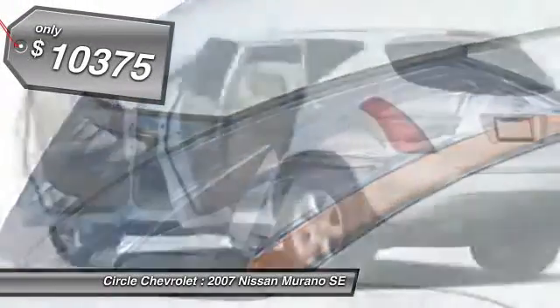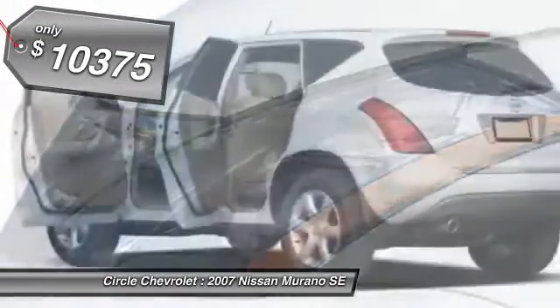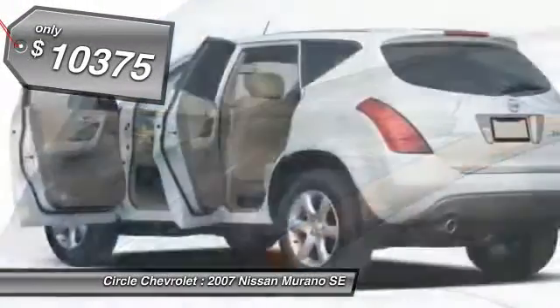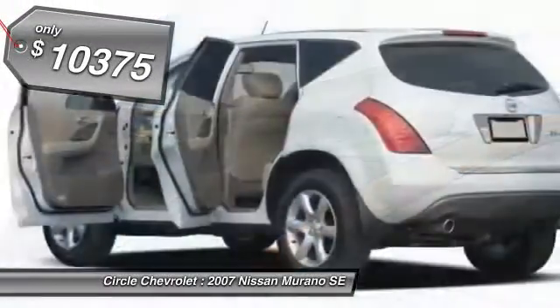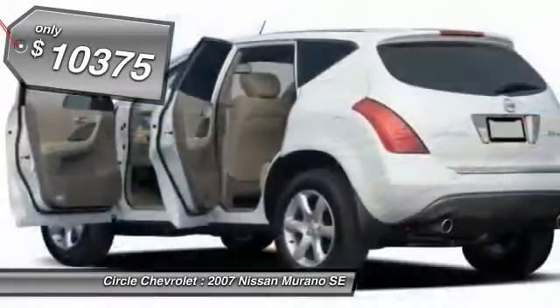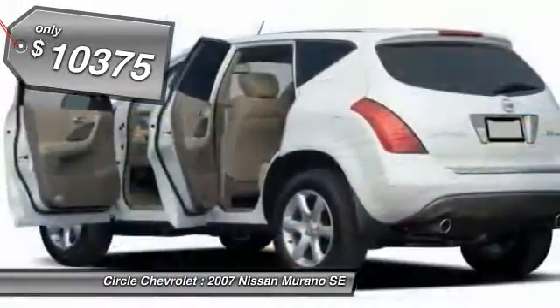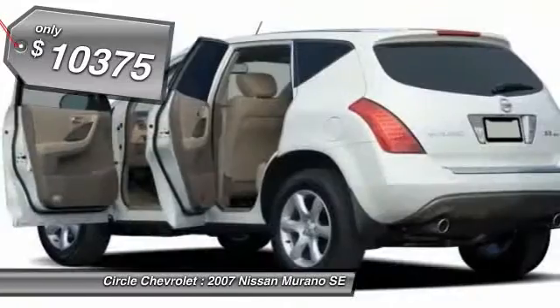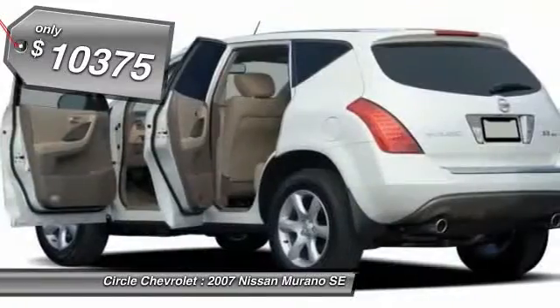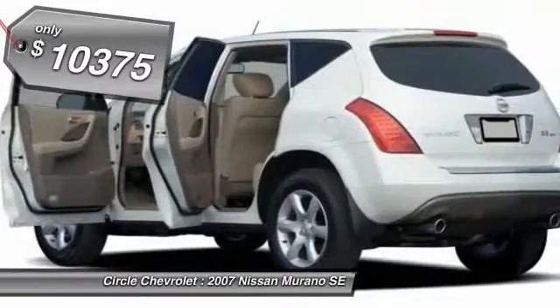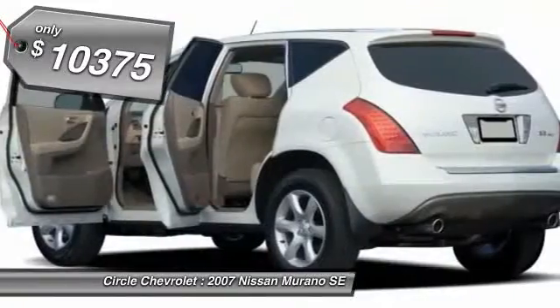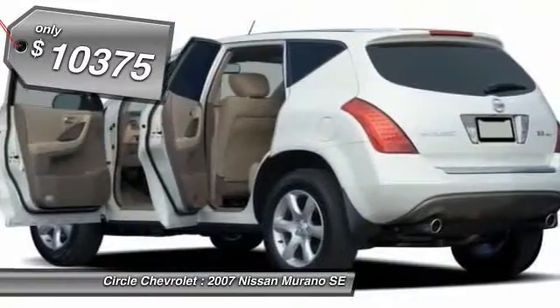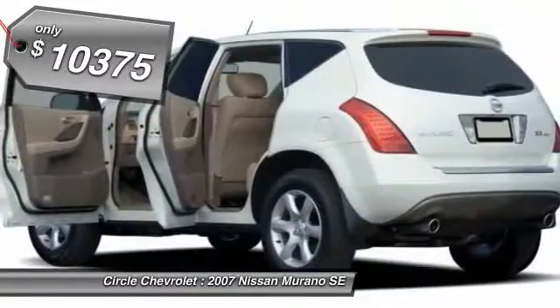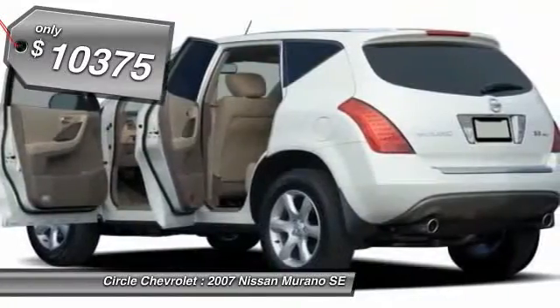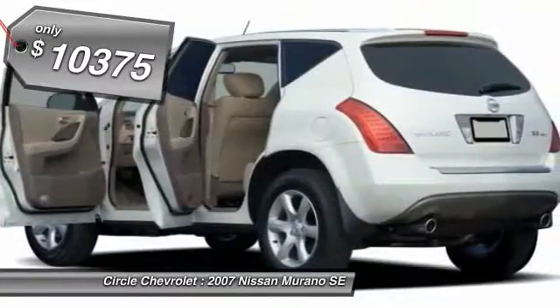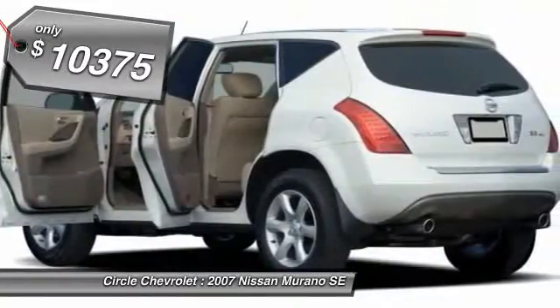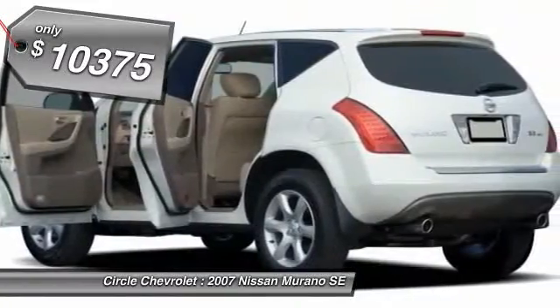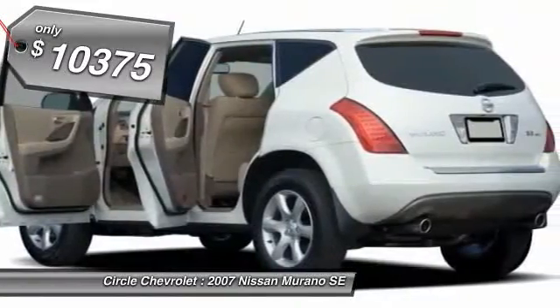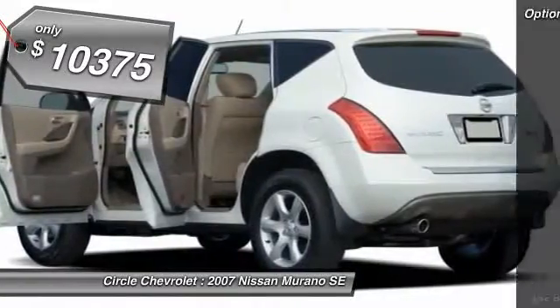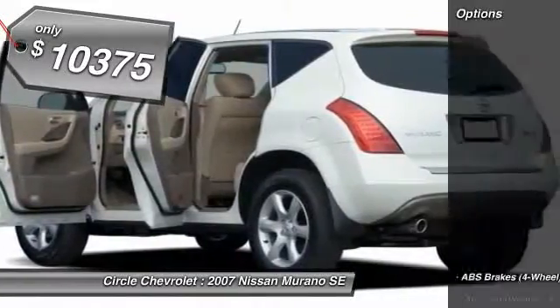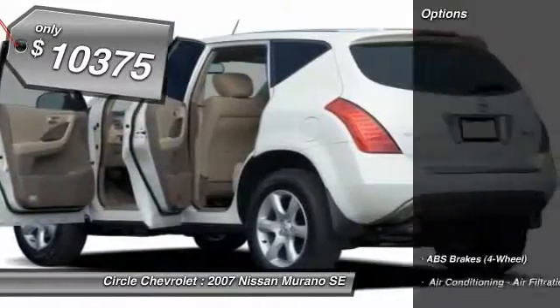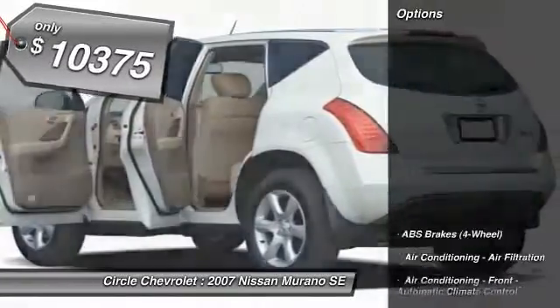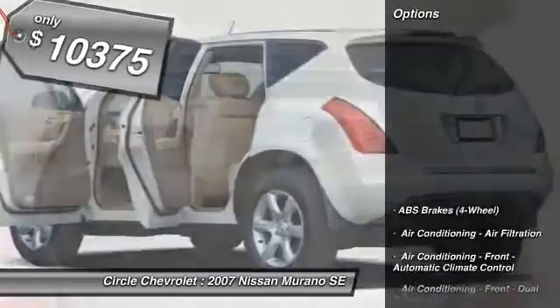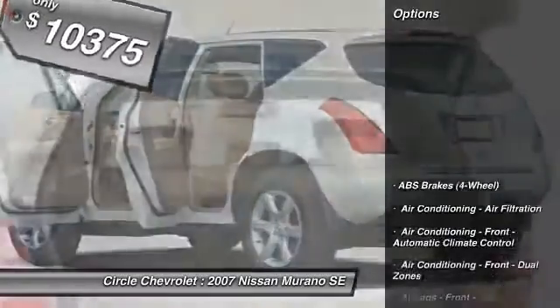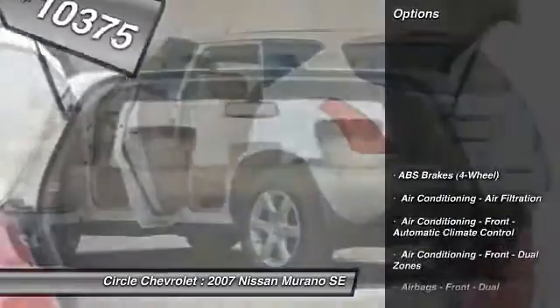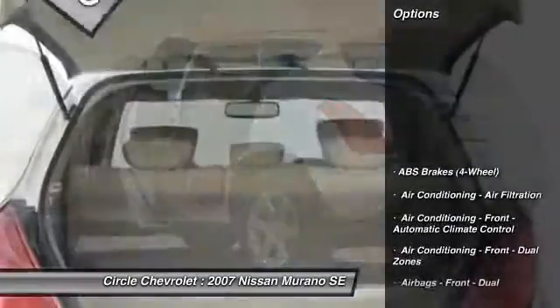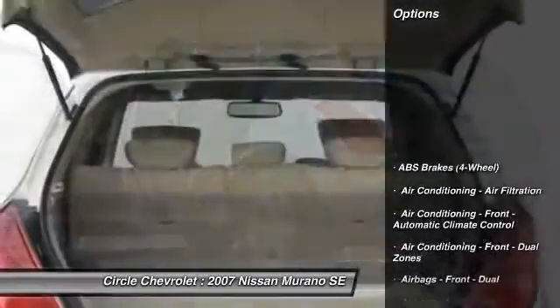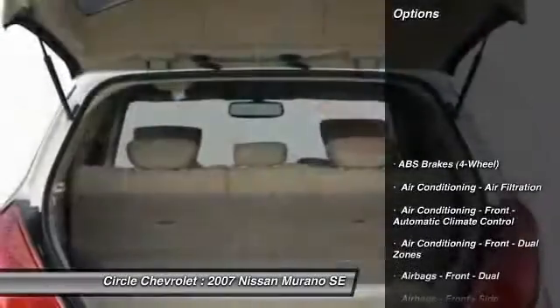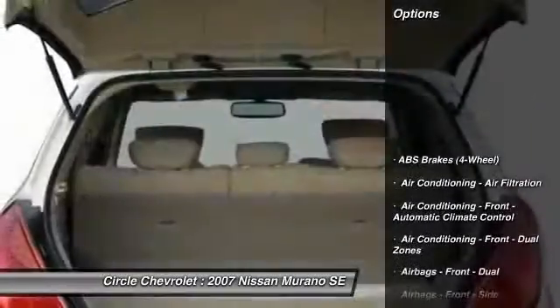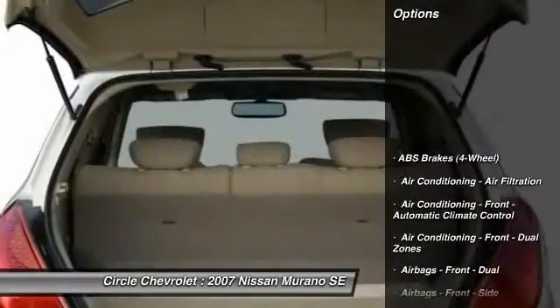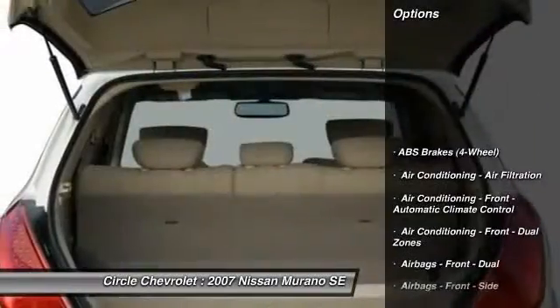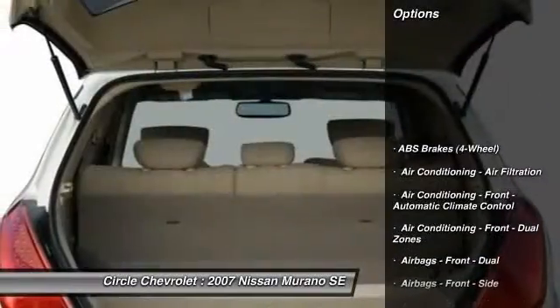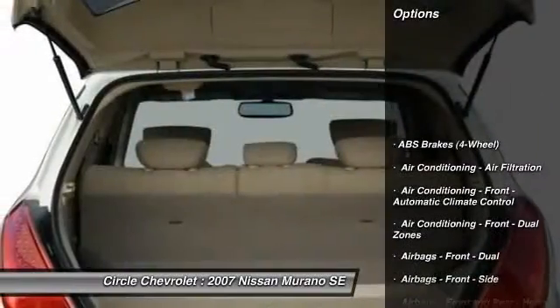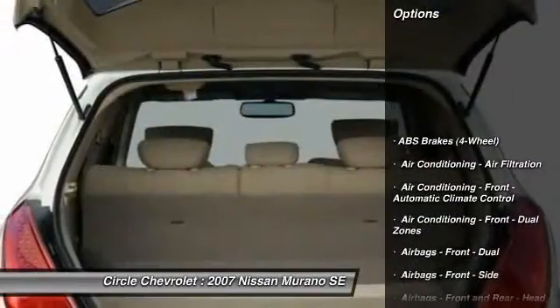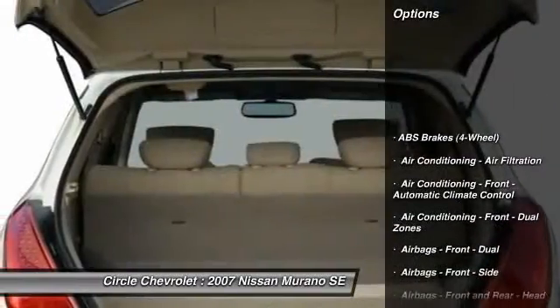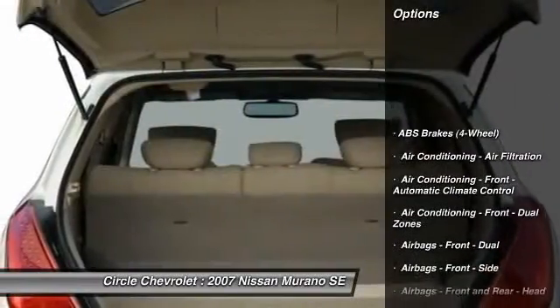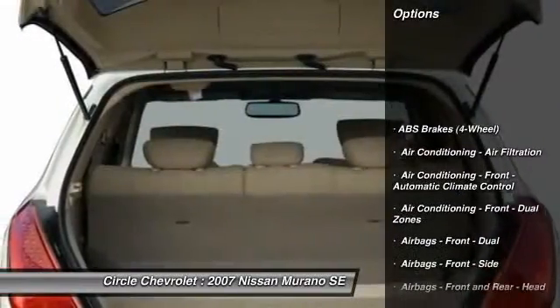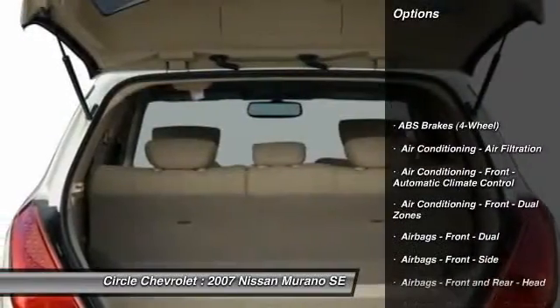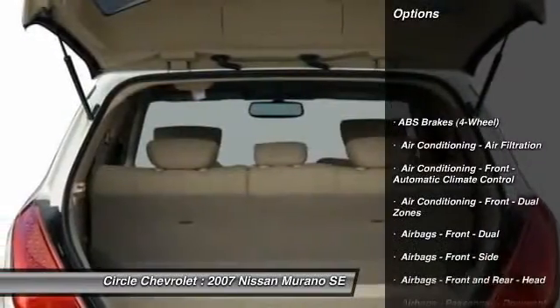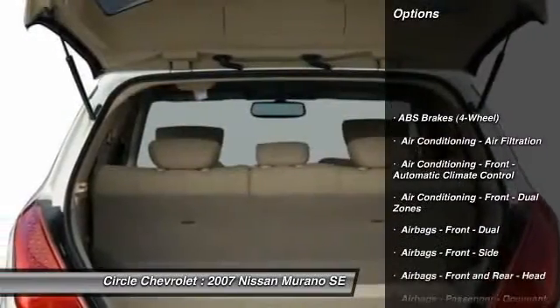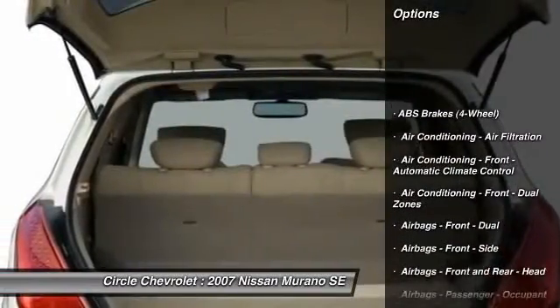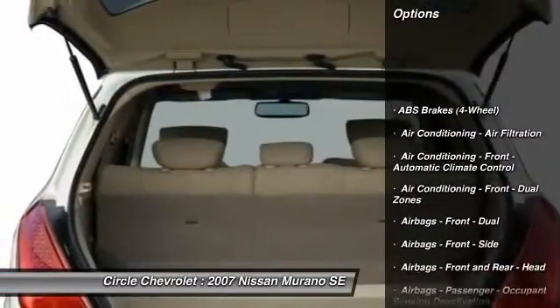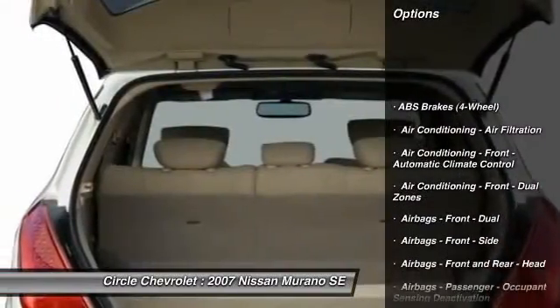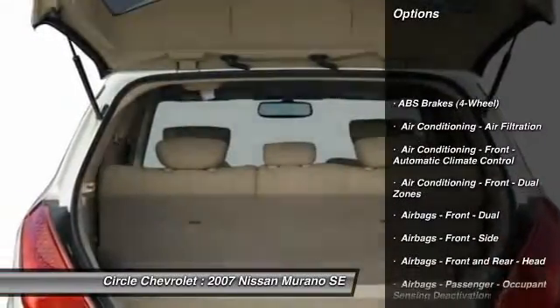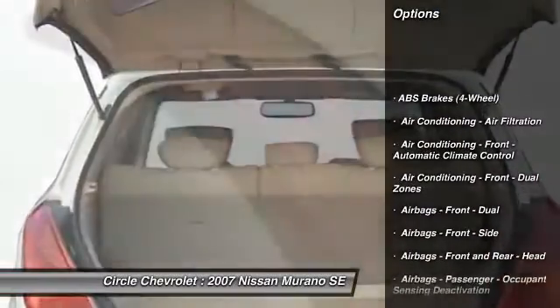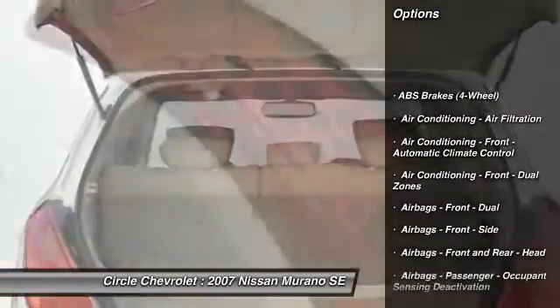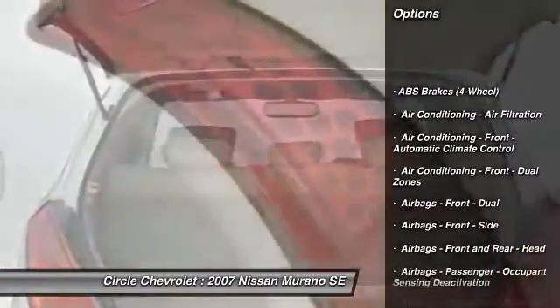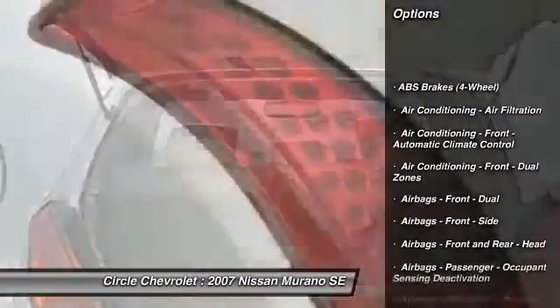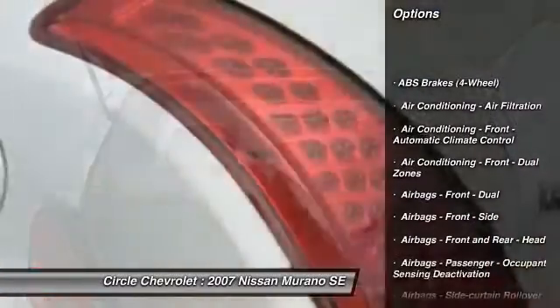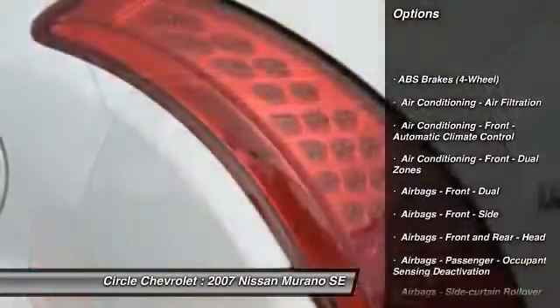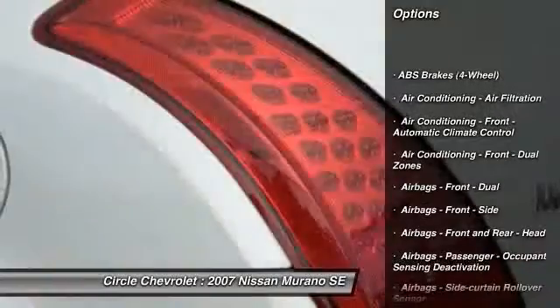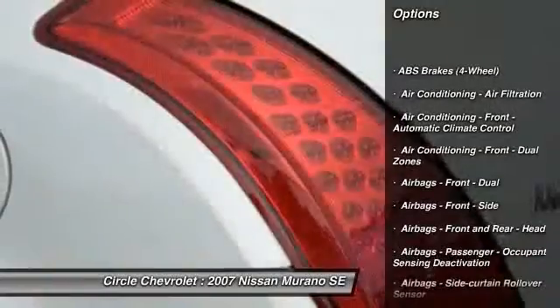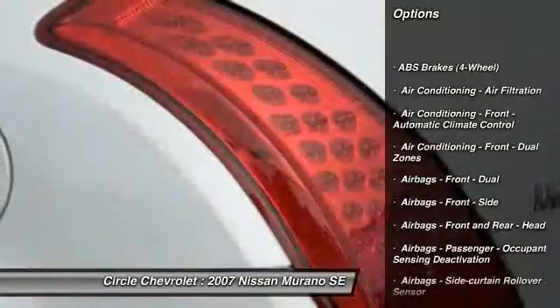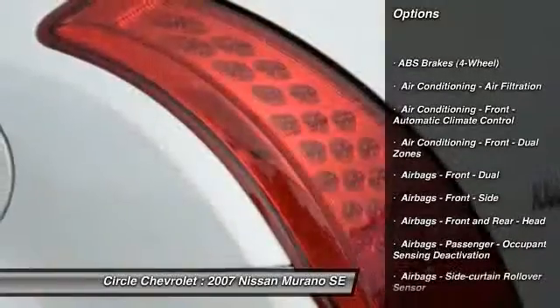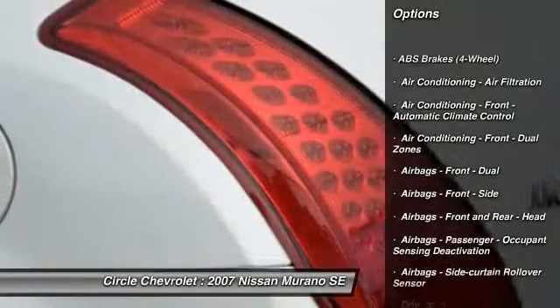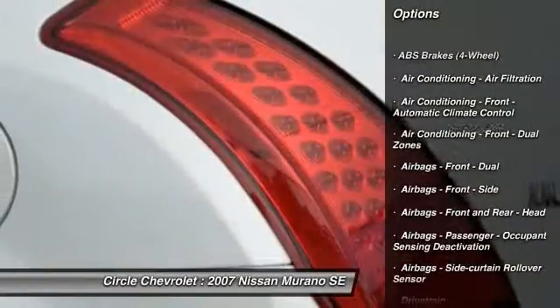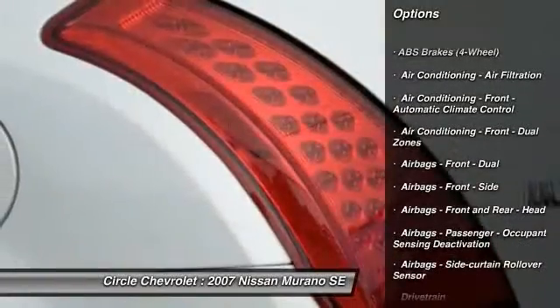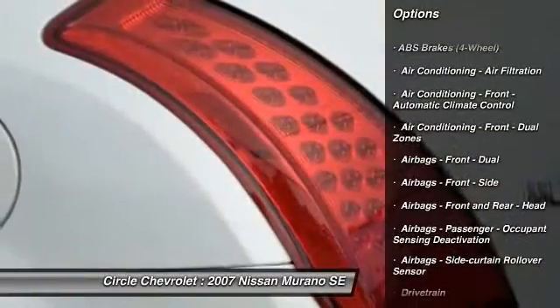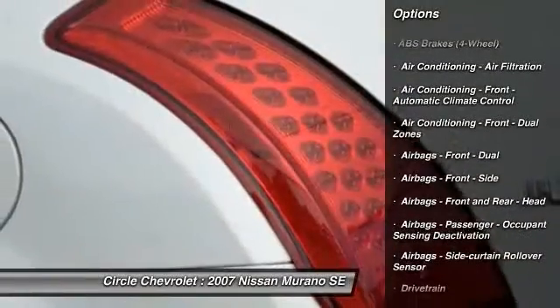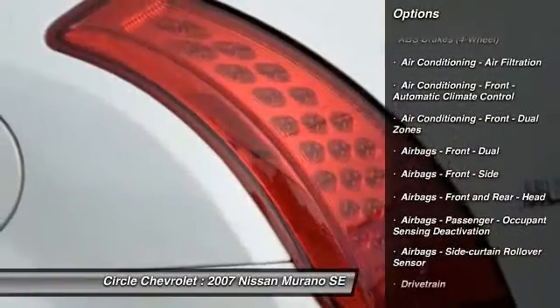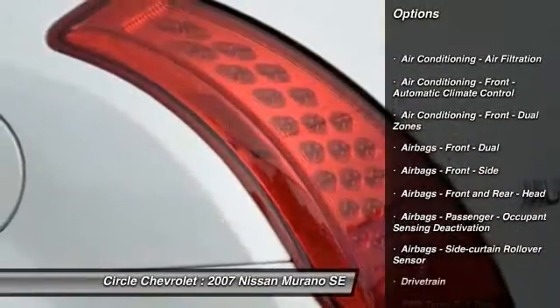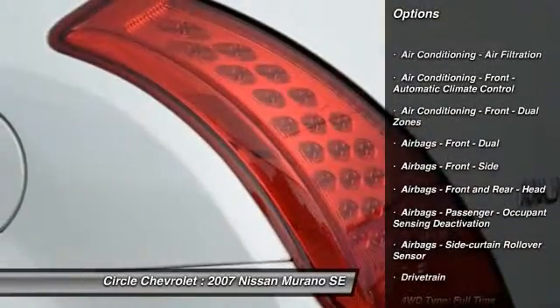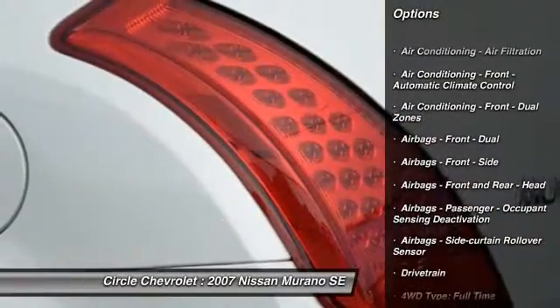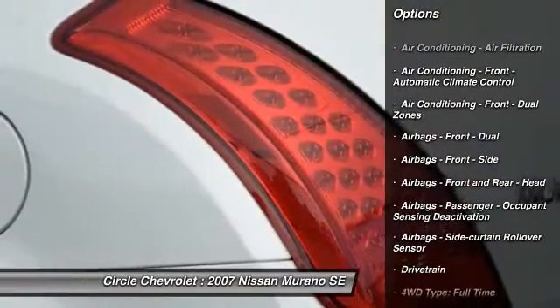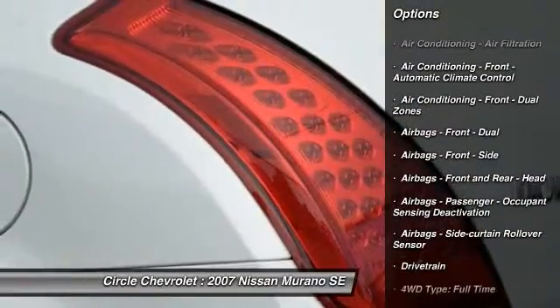Here are some of this vehicle's great options: power steering, cruise control, compass, fog lights, clock.